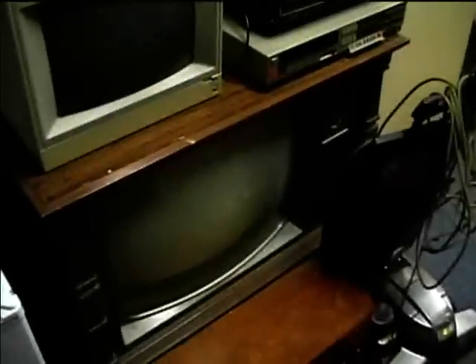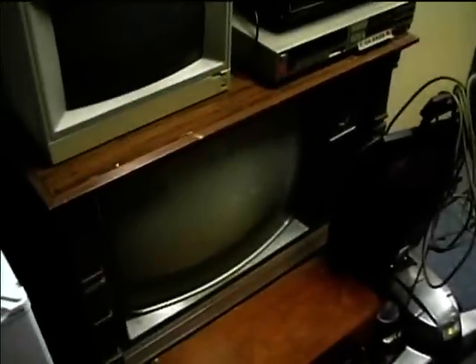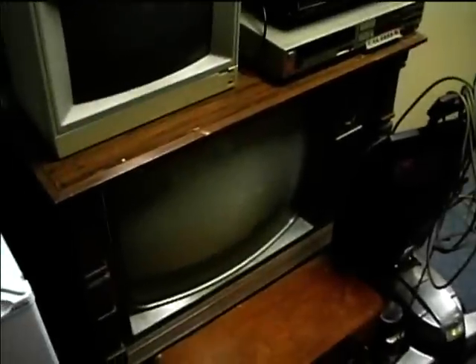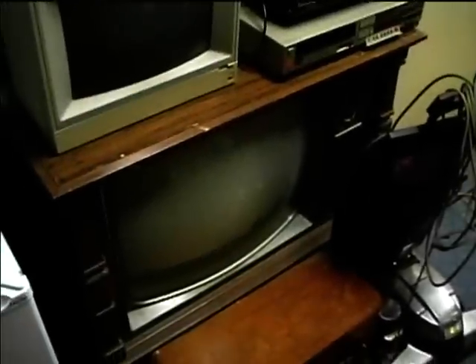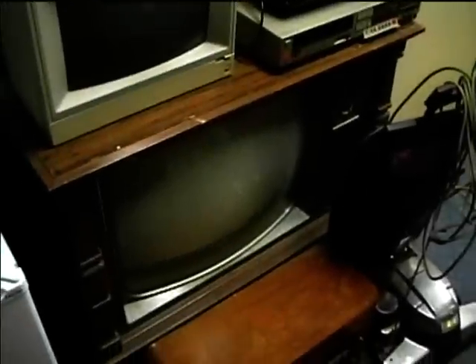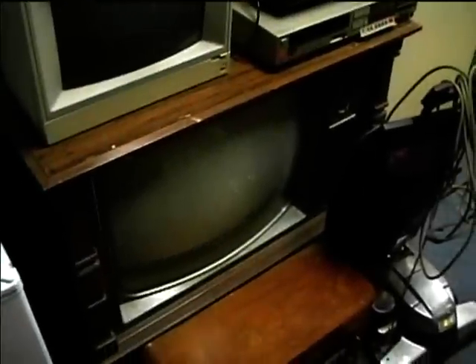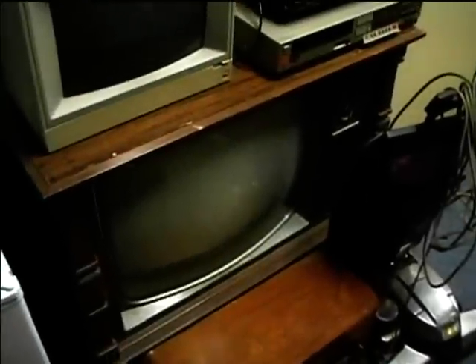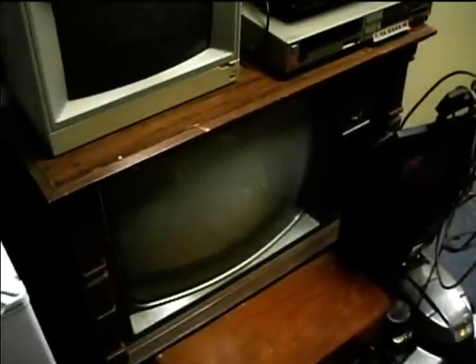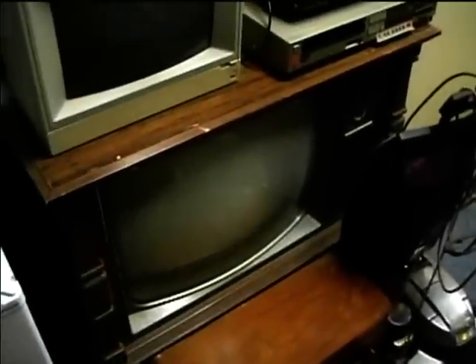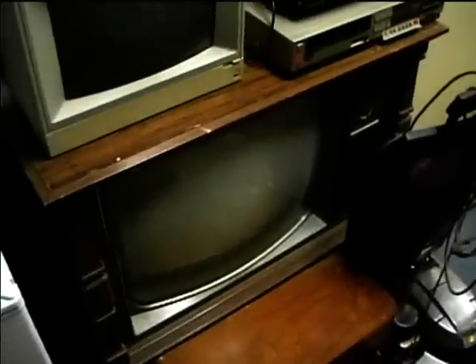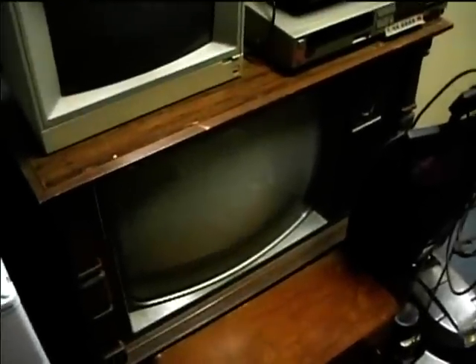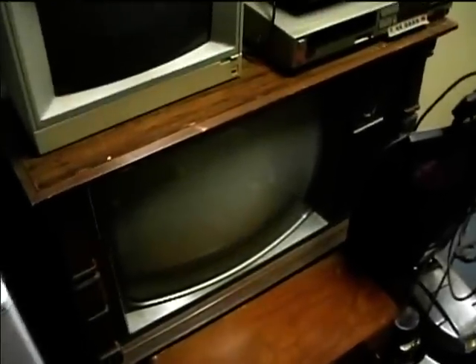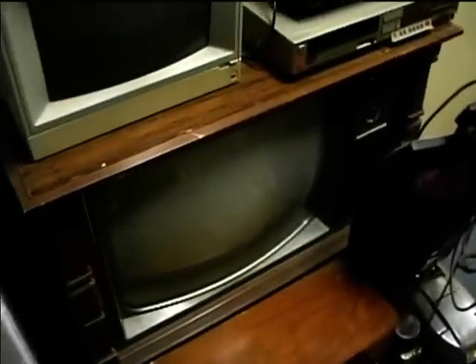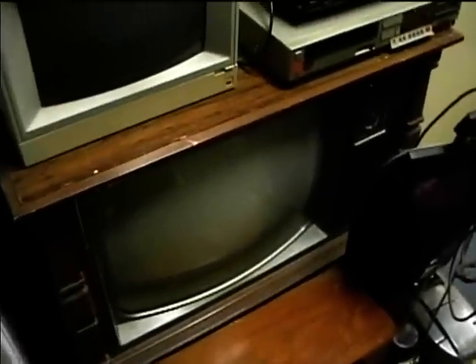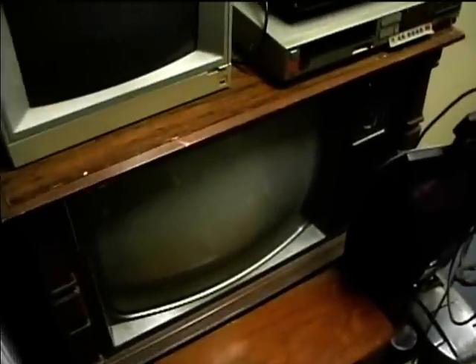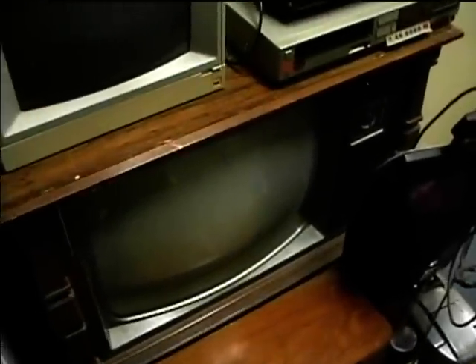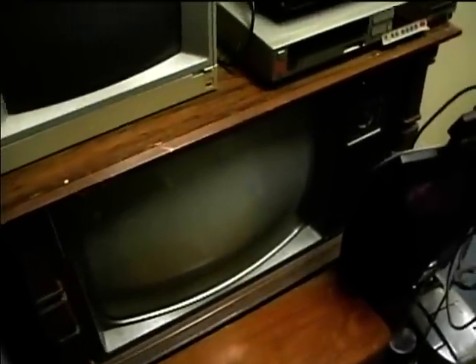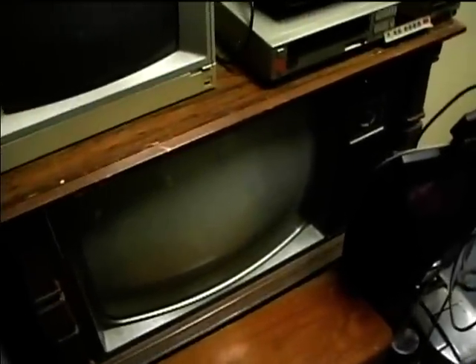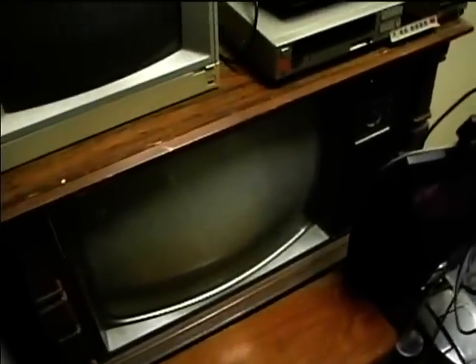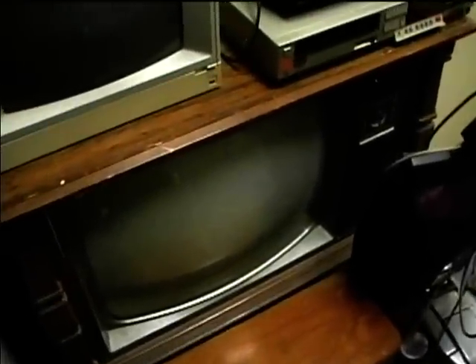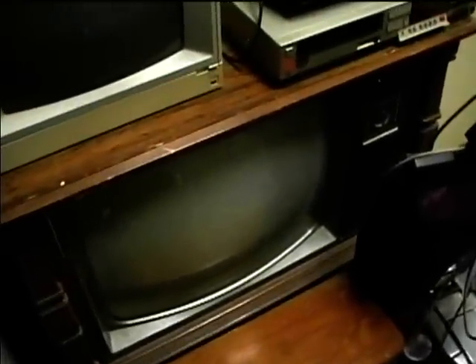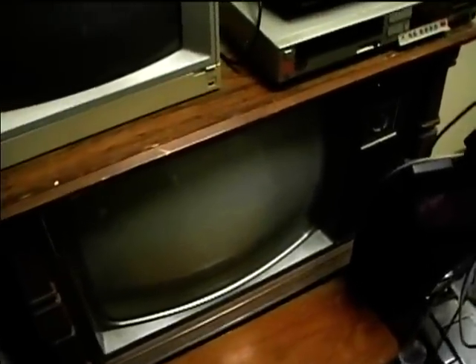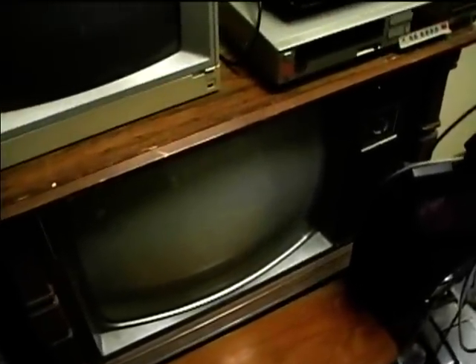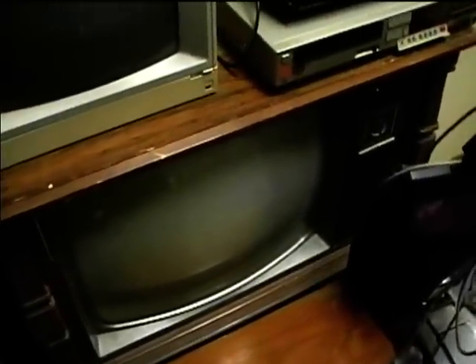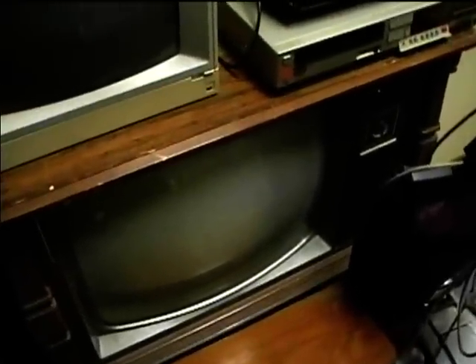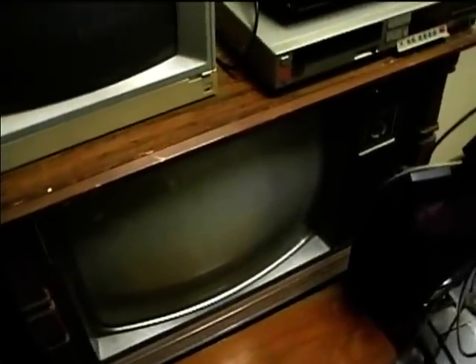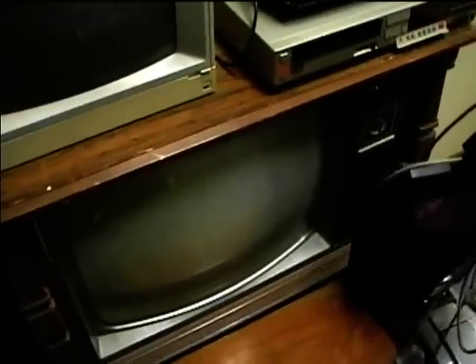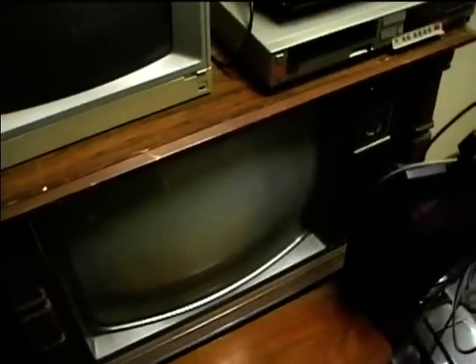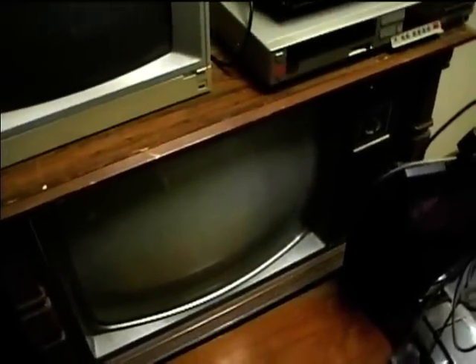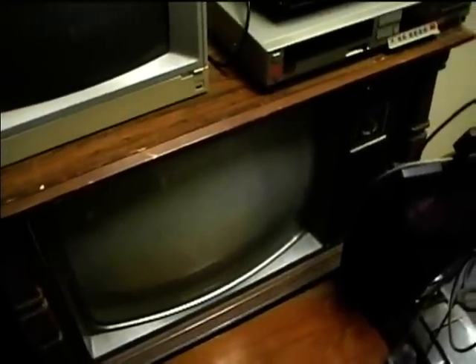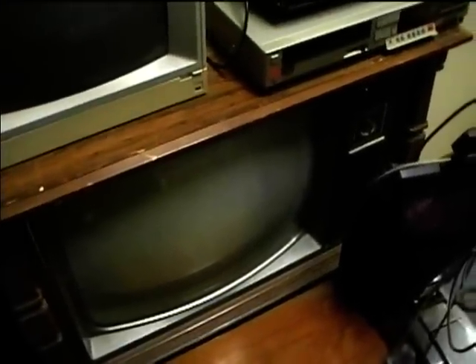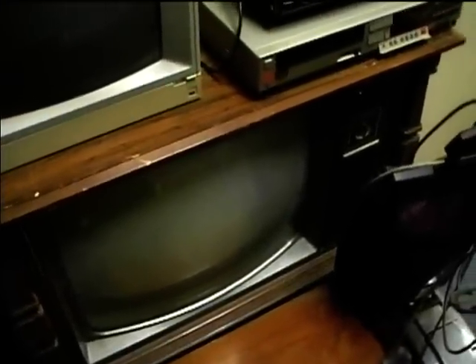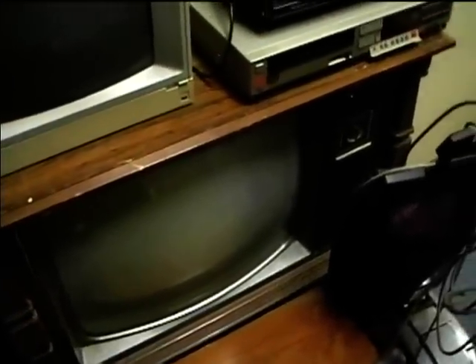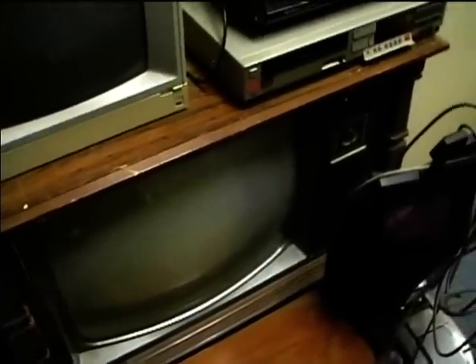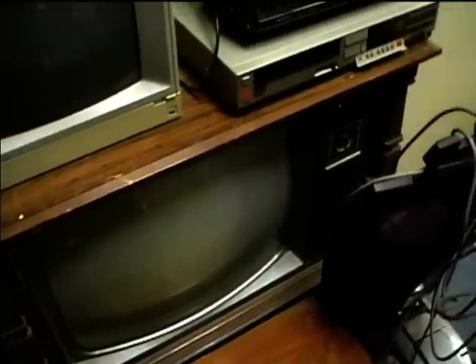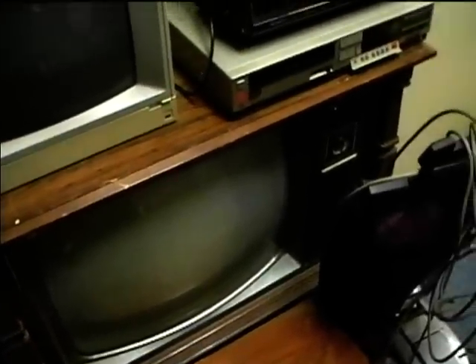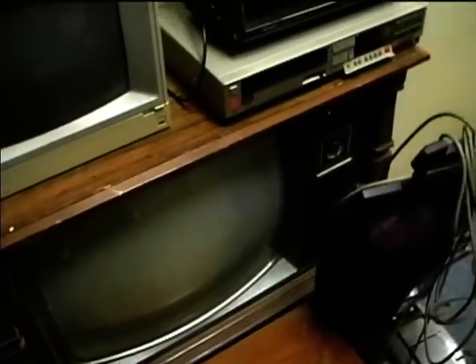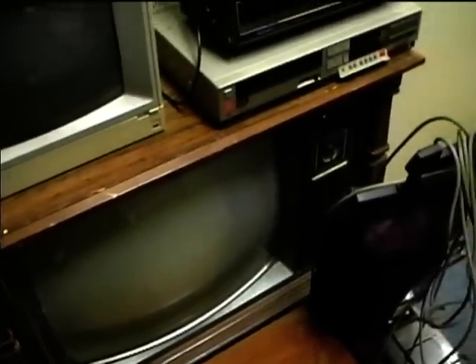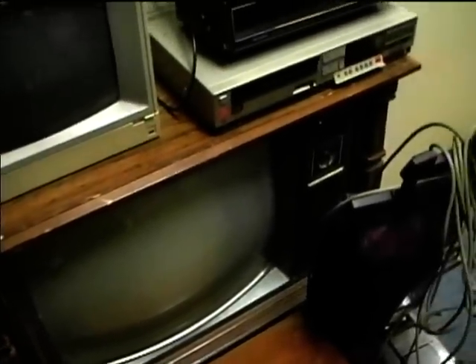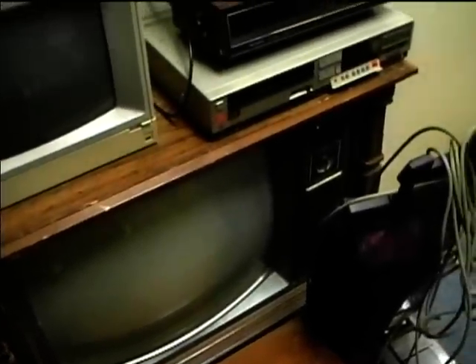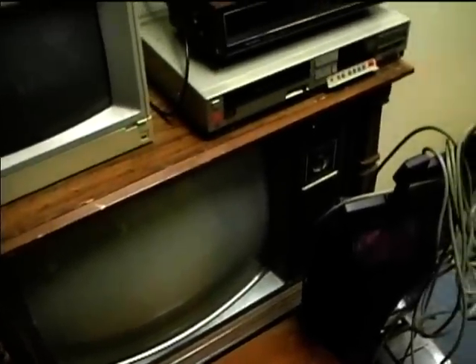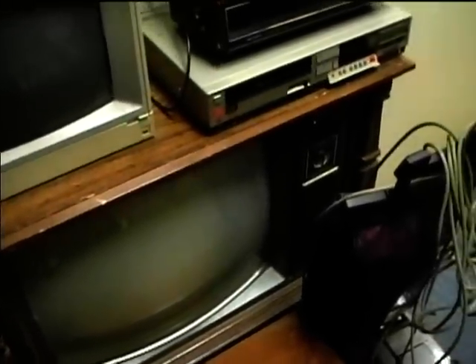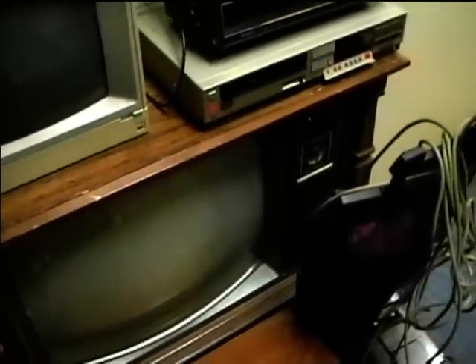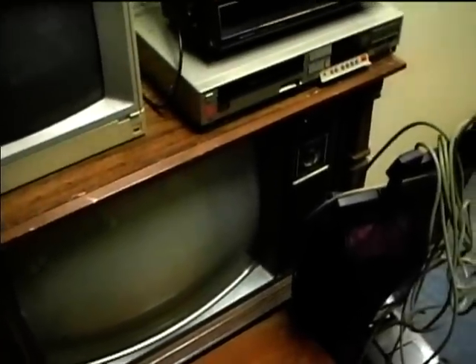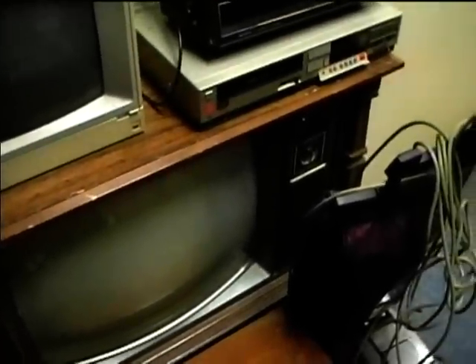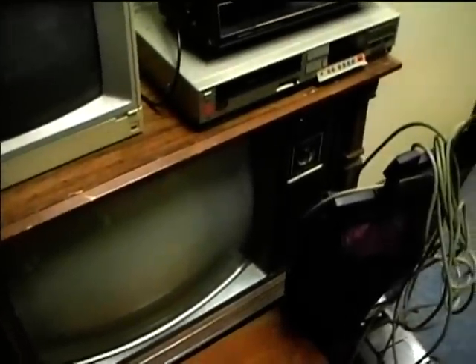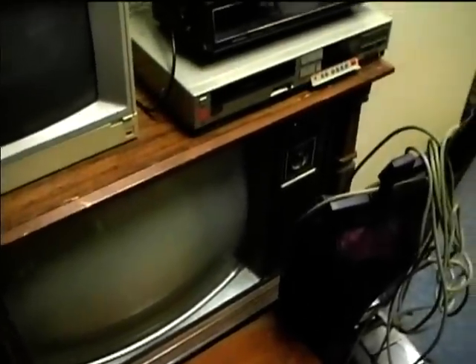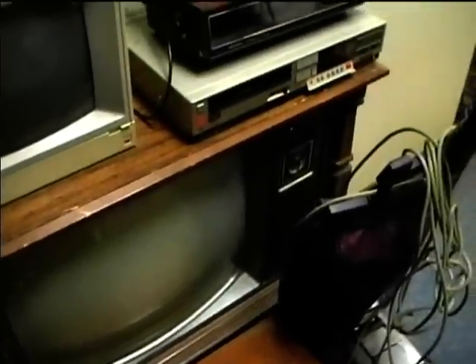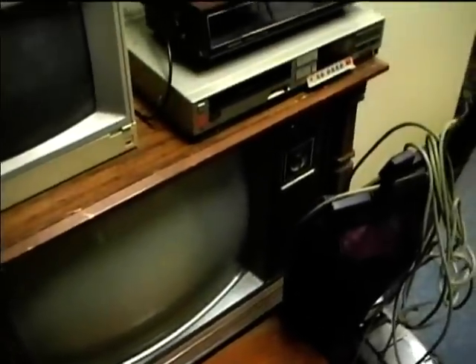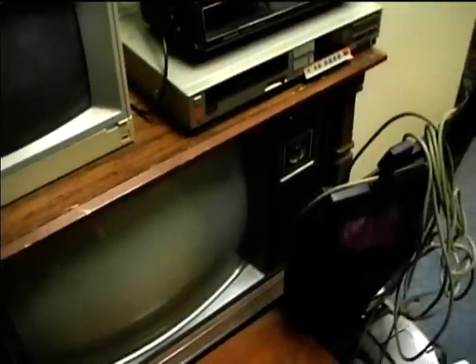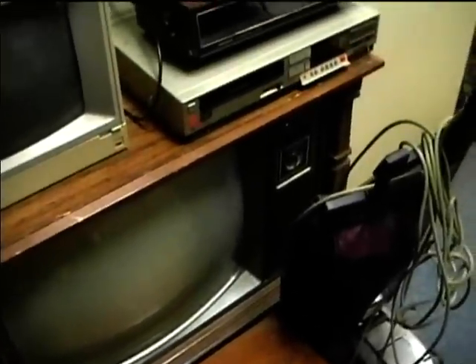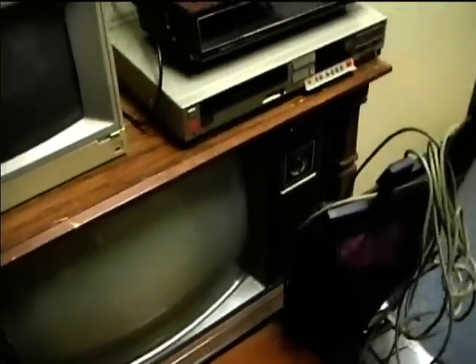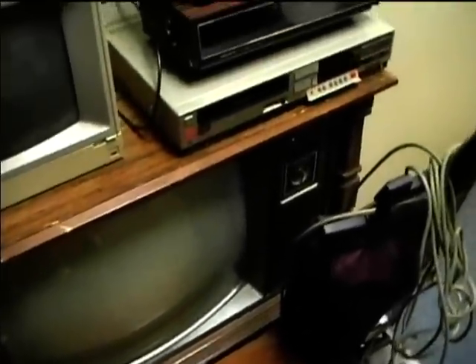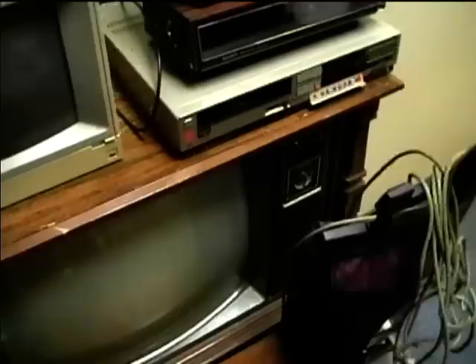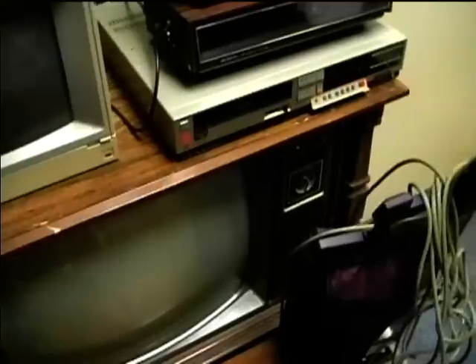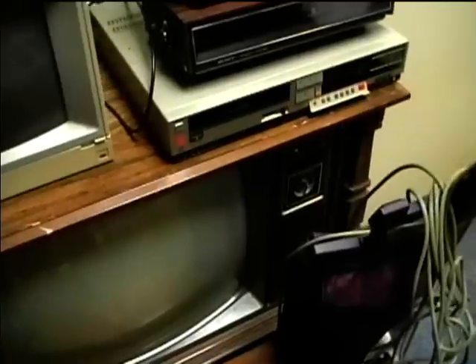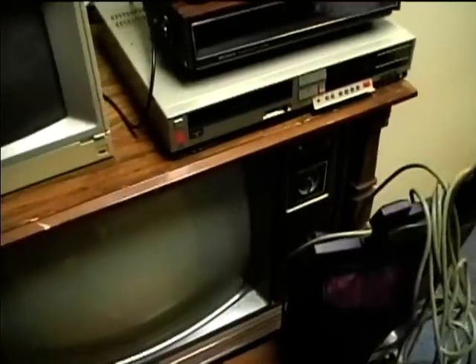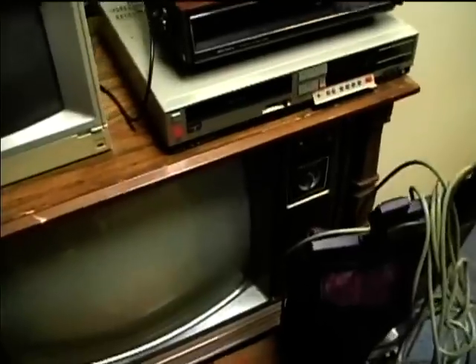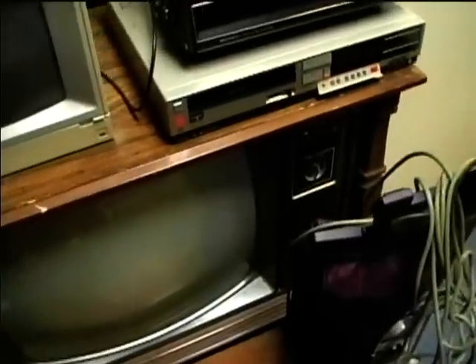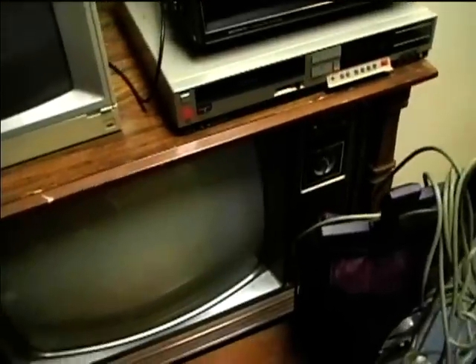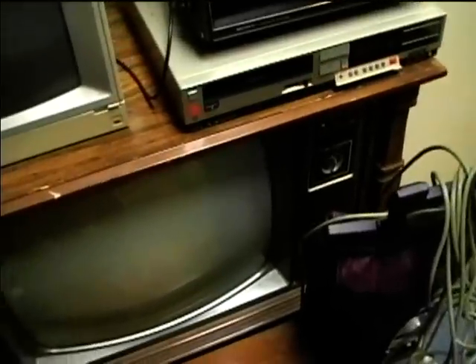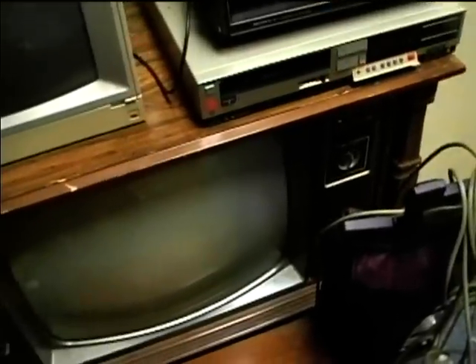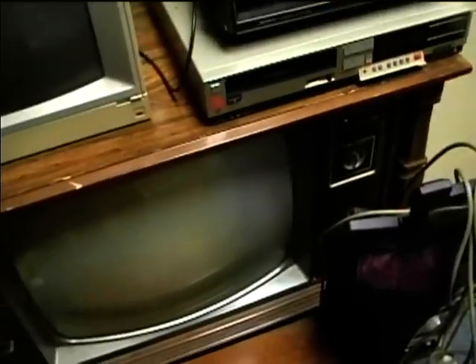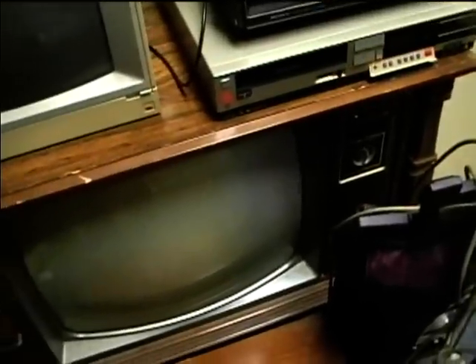I still need to get this TV repaired. There's probably some bad electrolytics in the vertical circuitry.